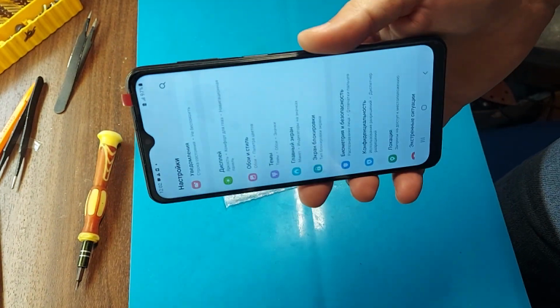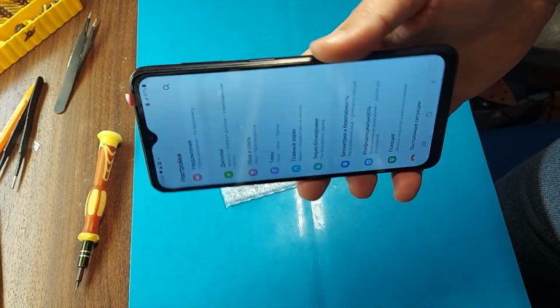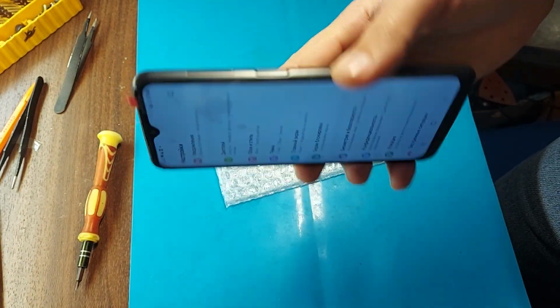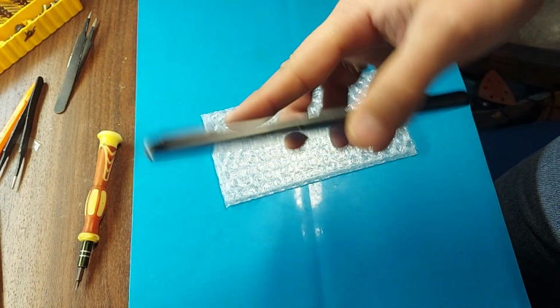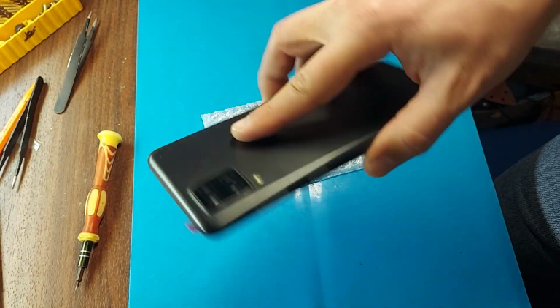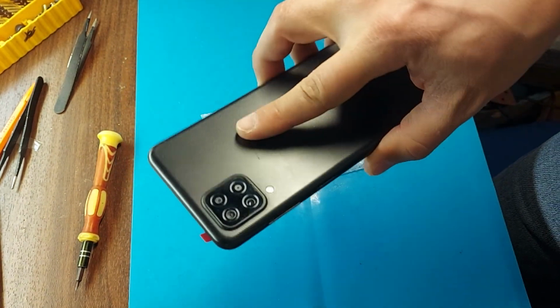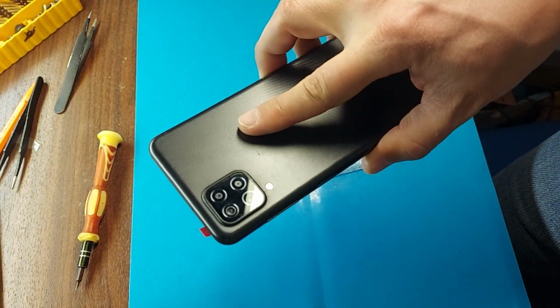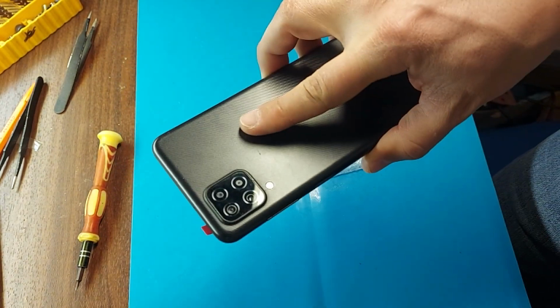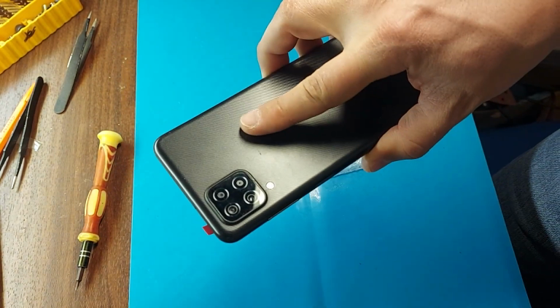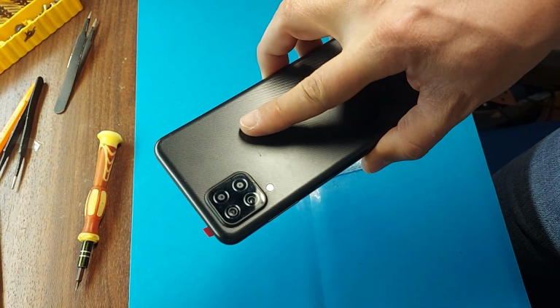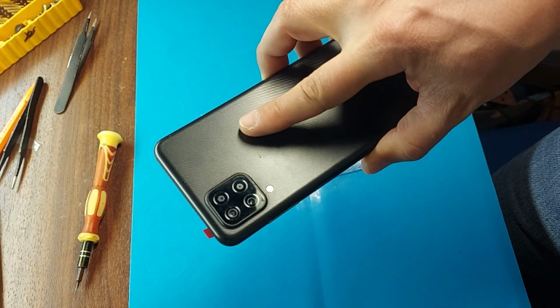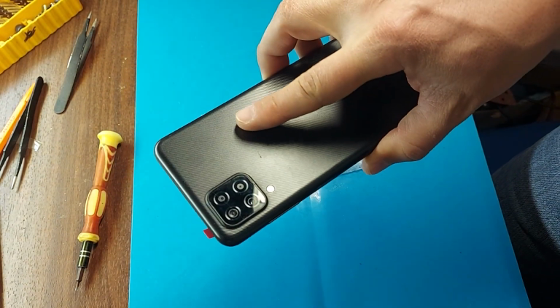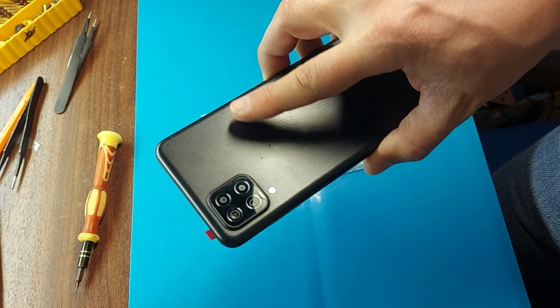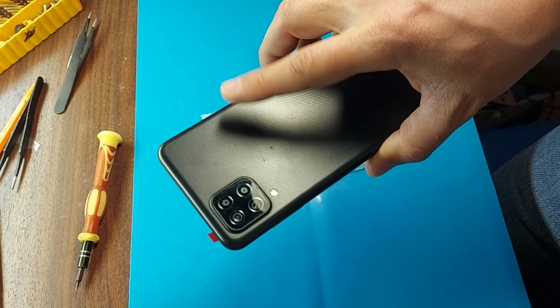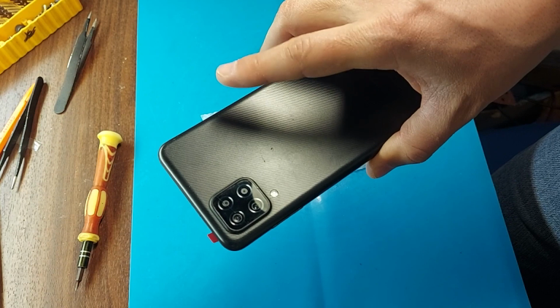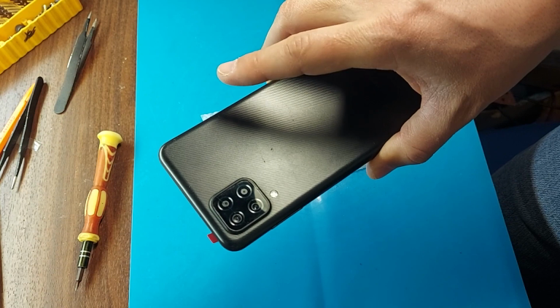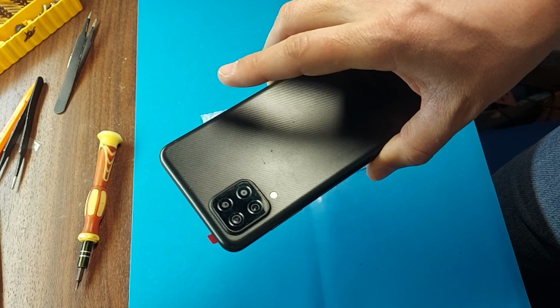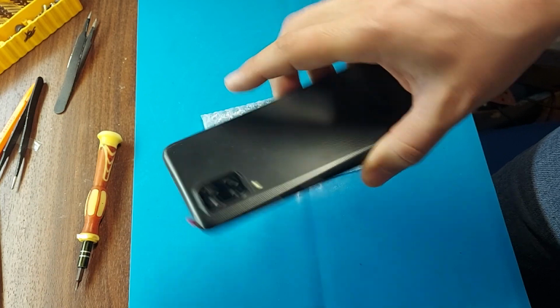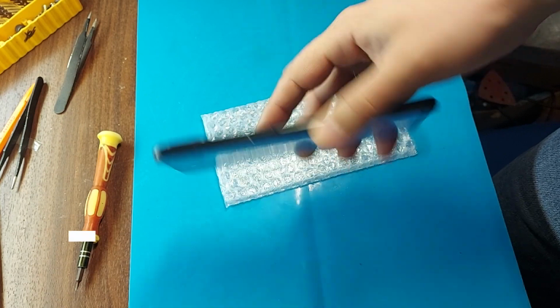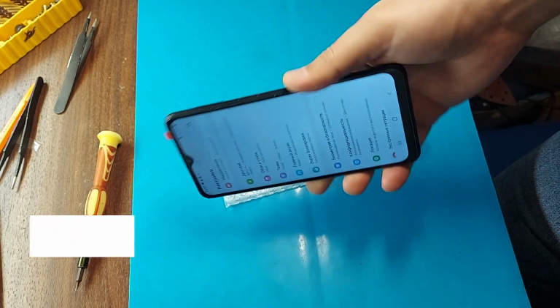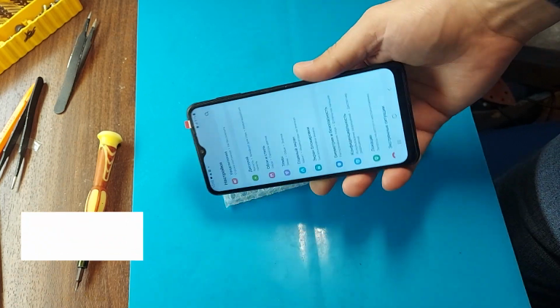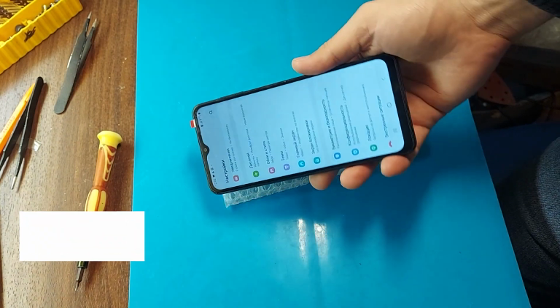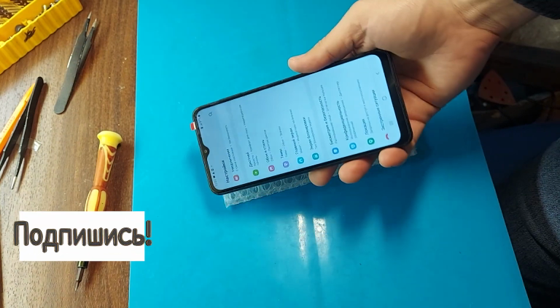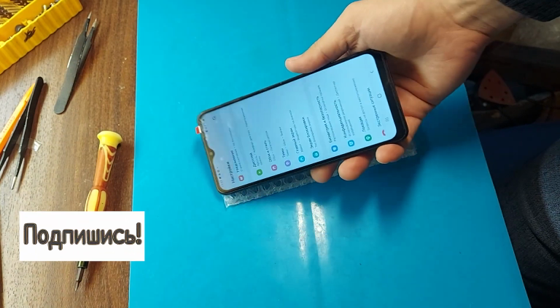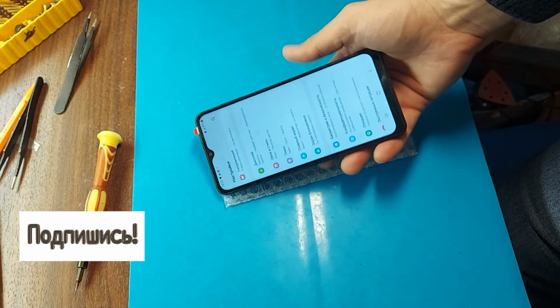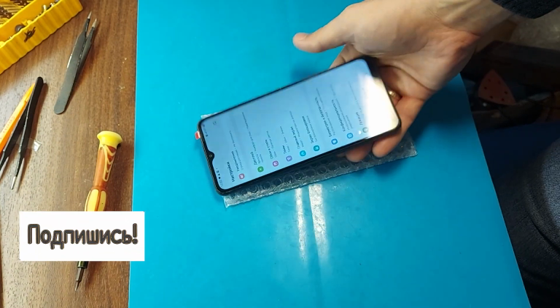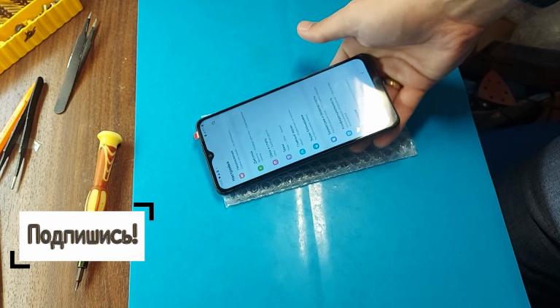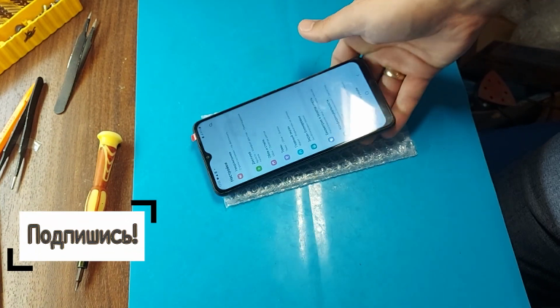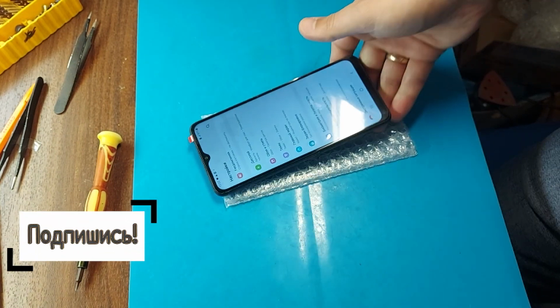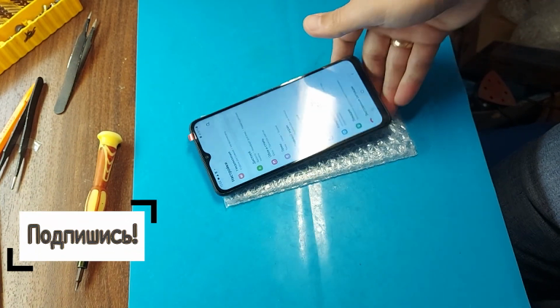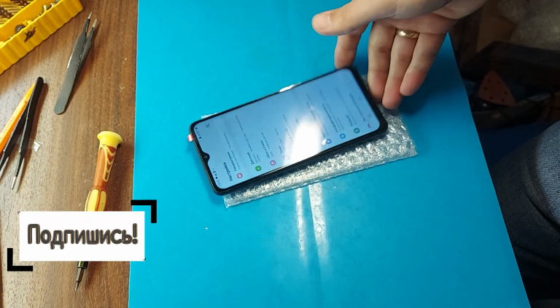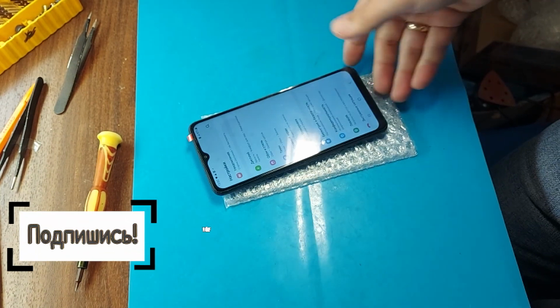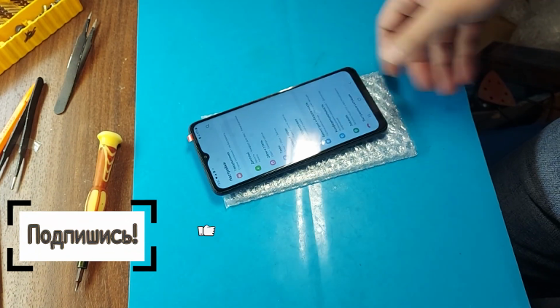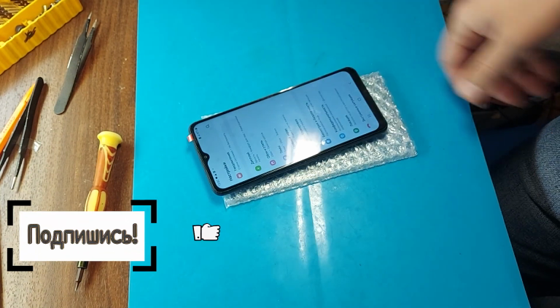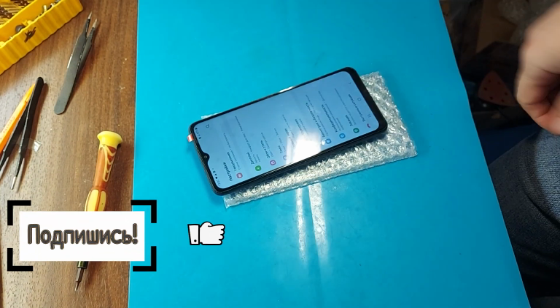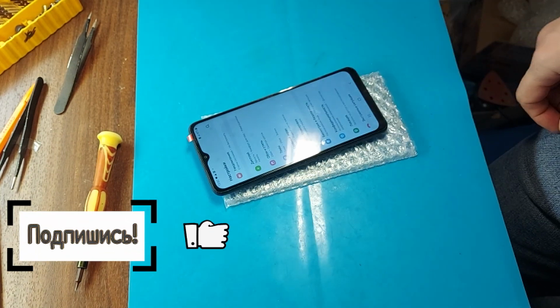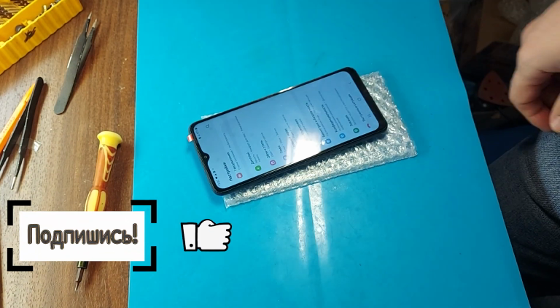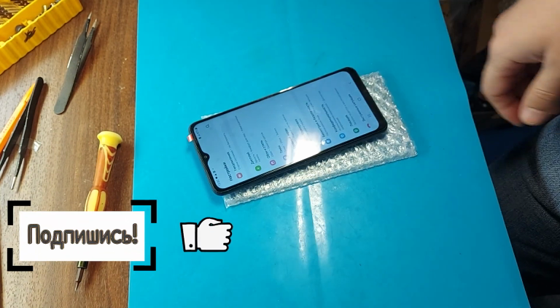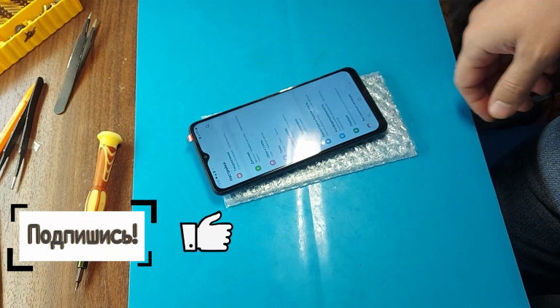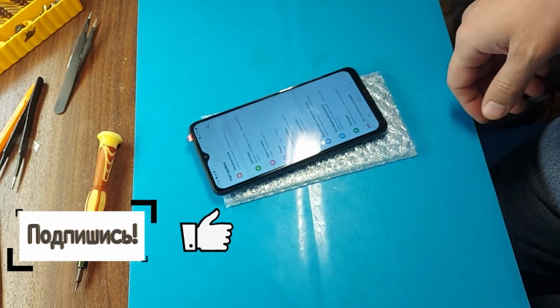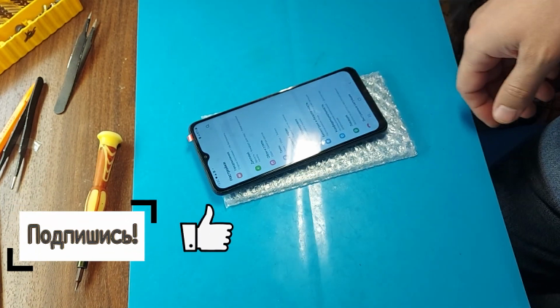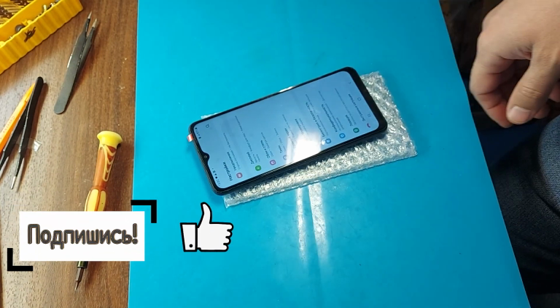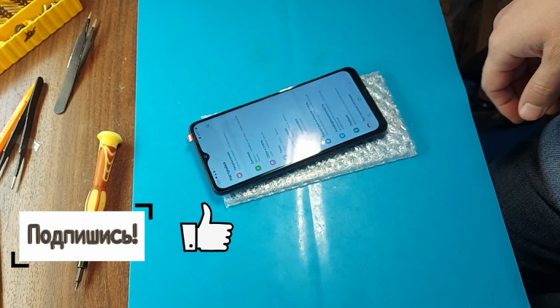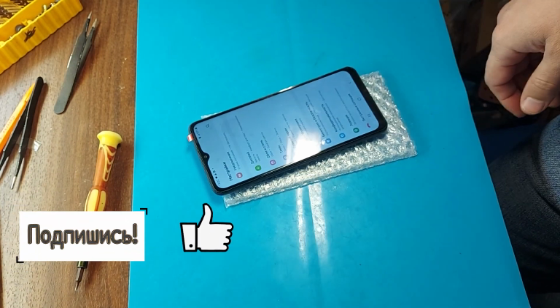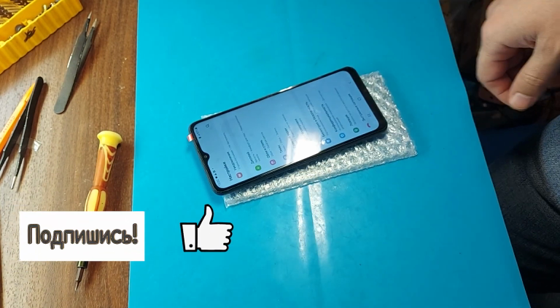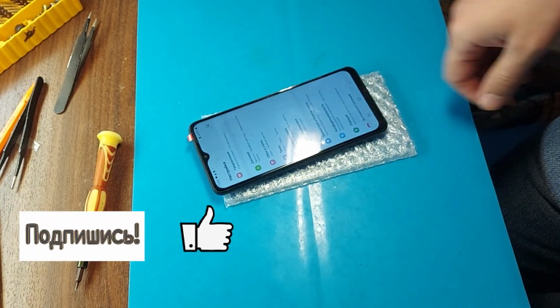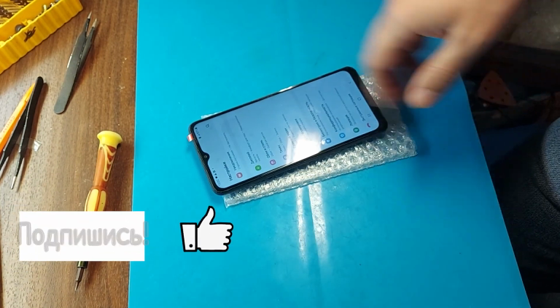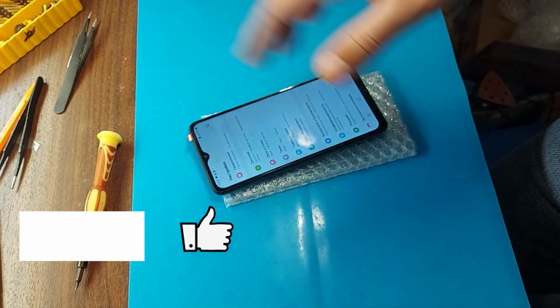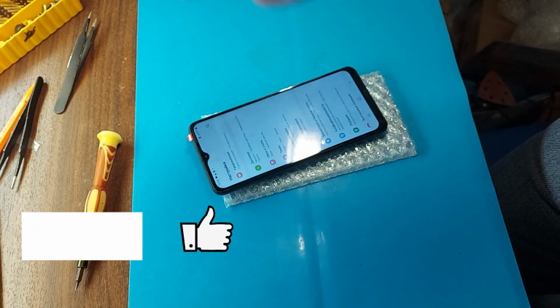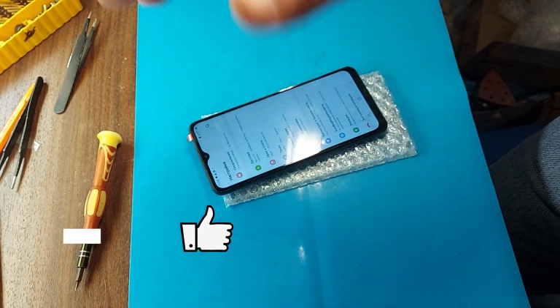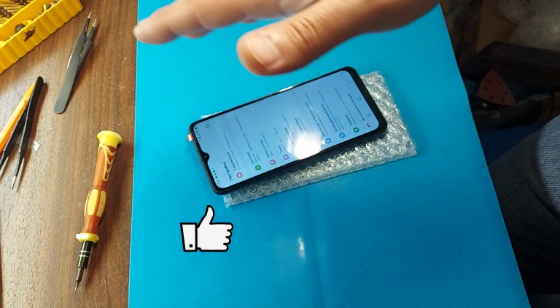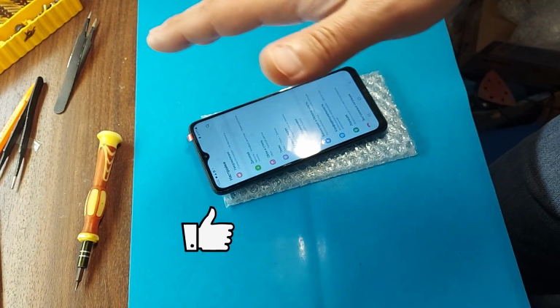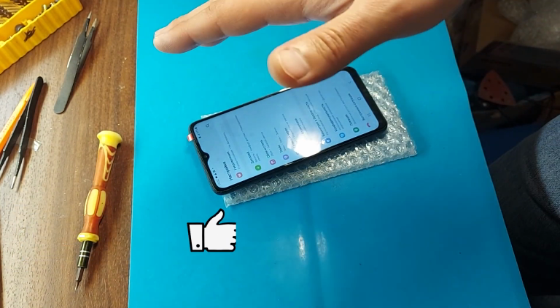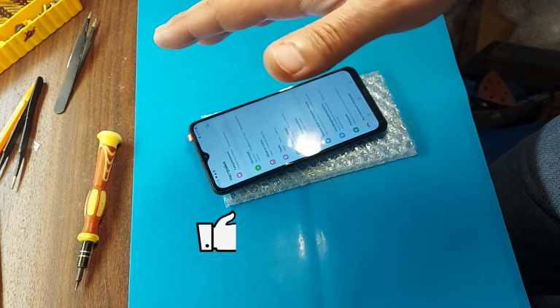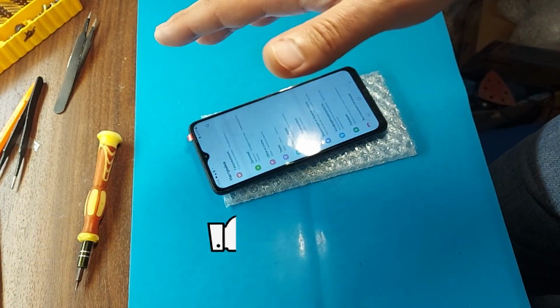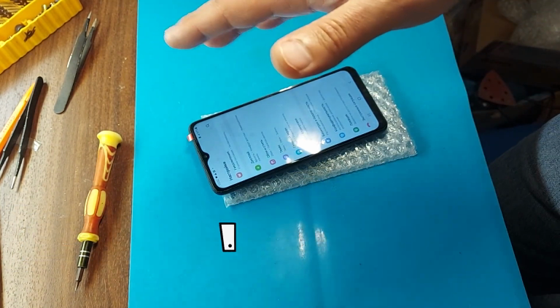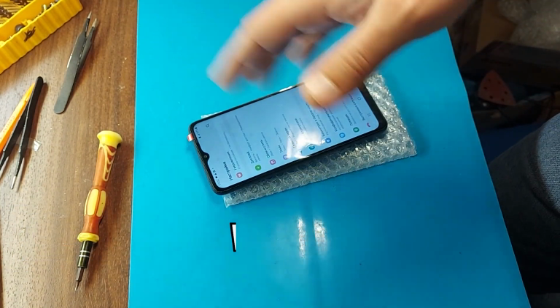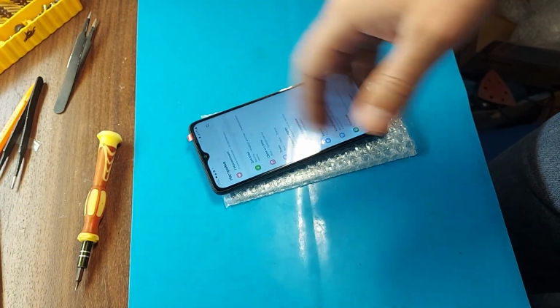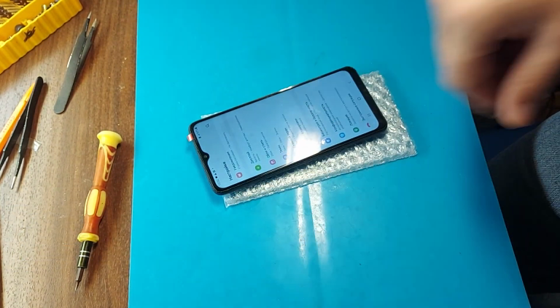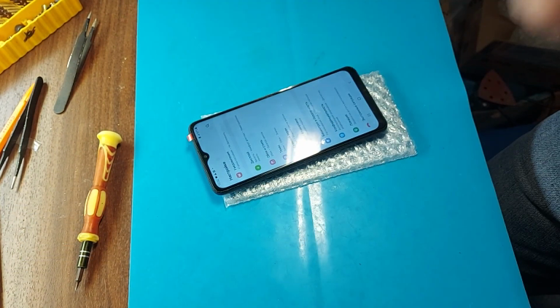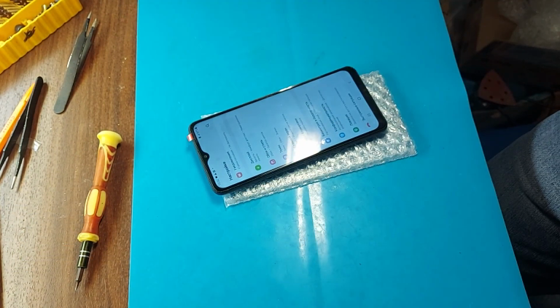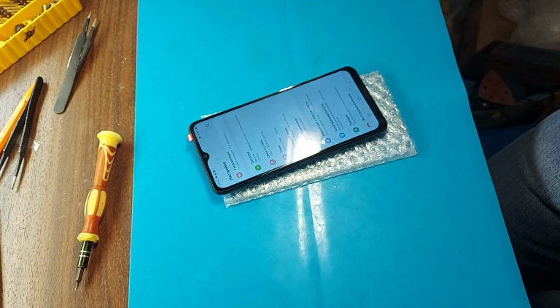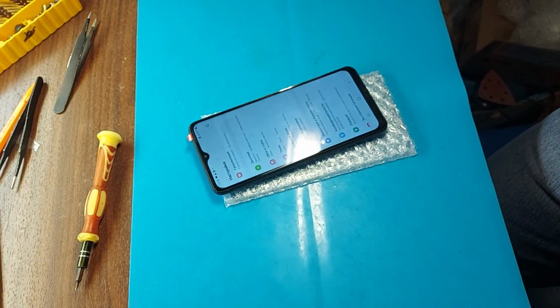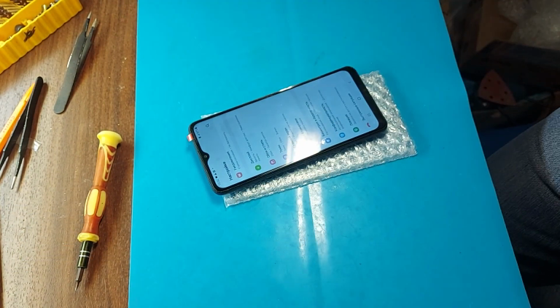Subscribe to the channel. Don't forget to put your thumbs up, and see you soon. Good luck with your repairs.